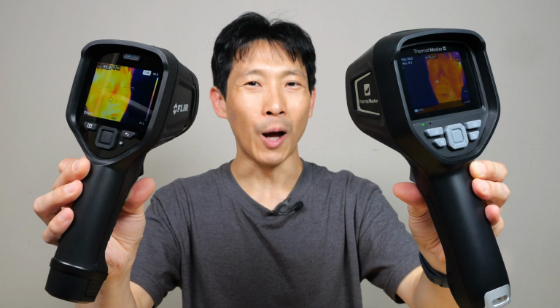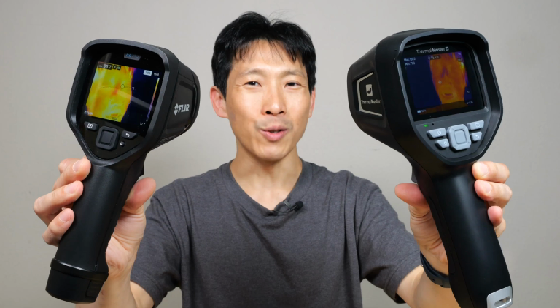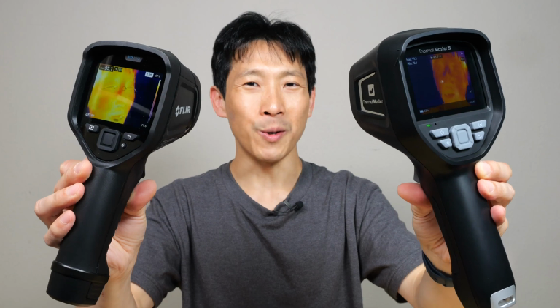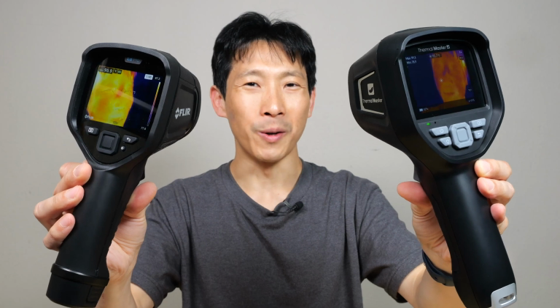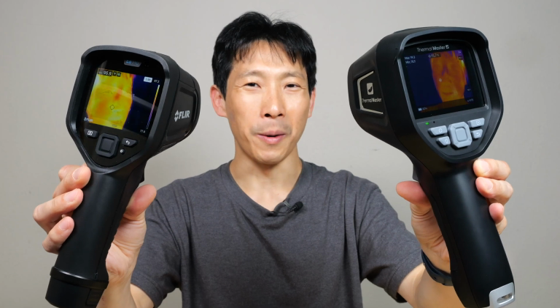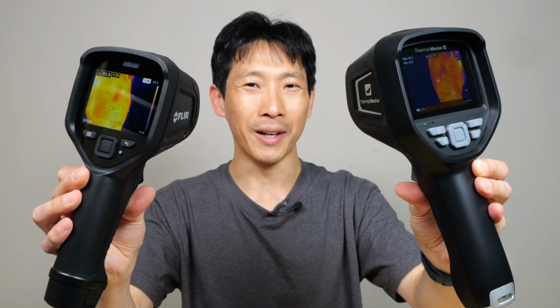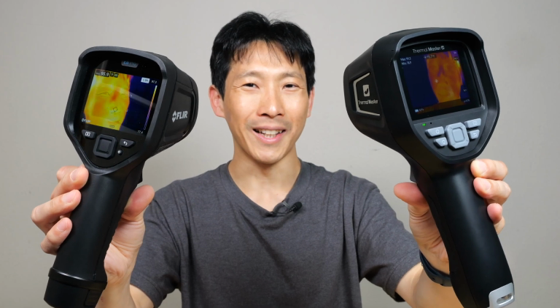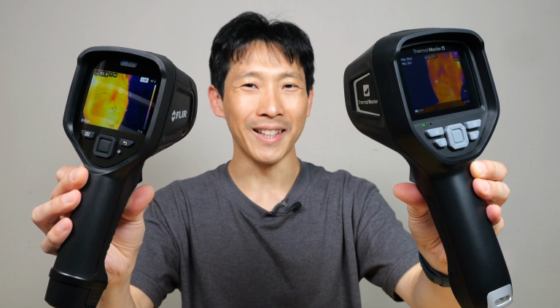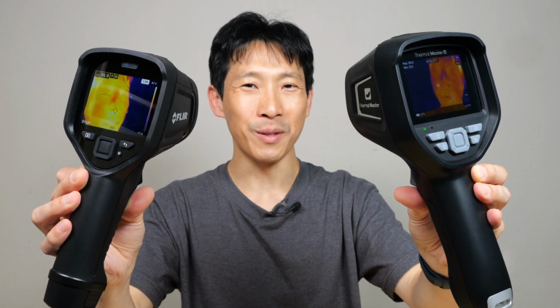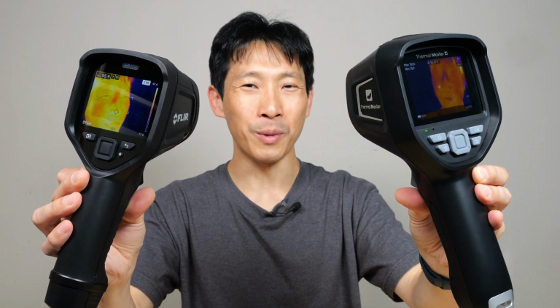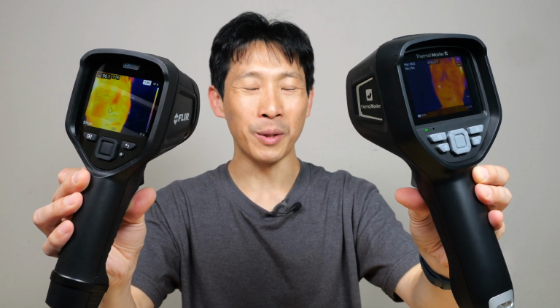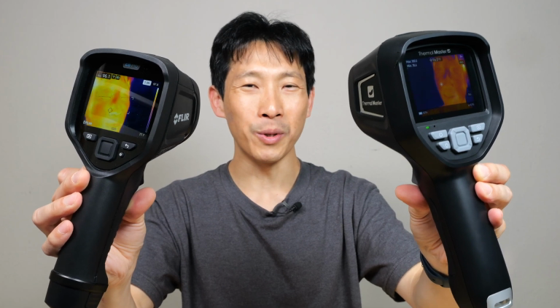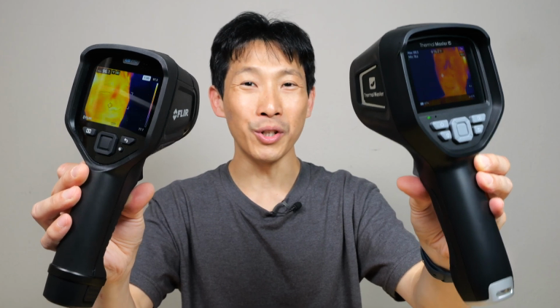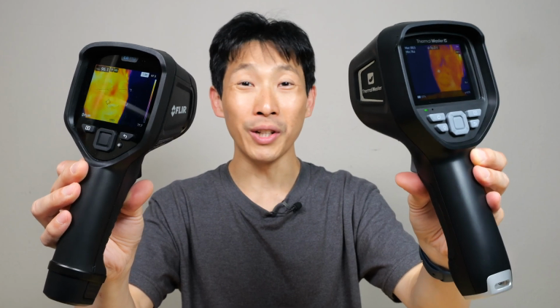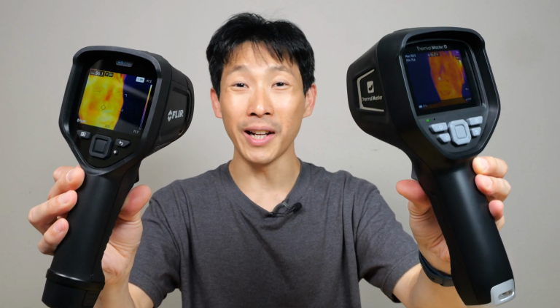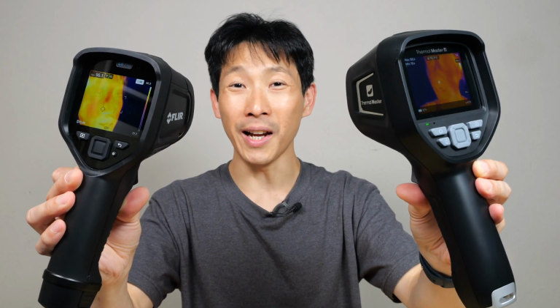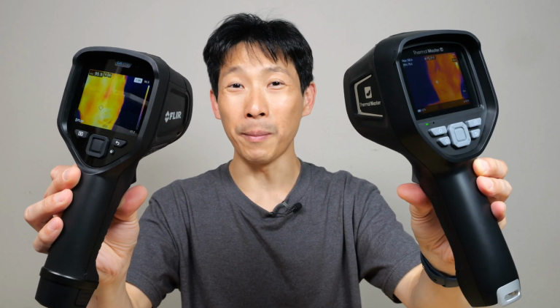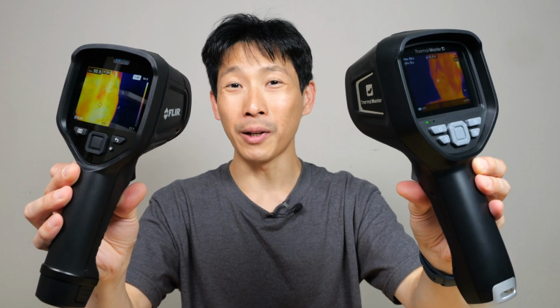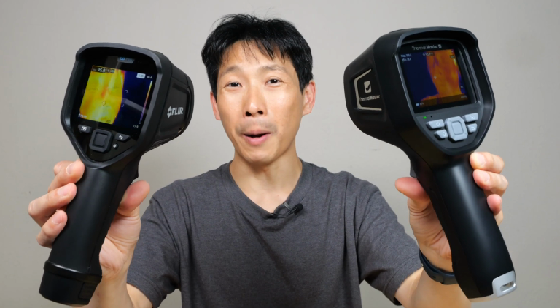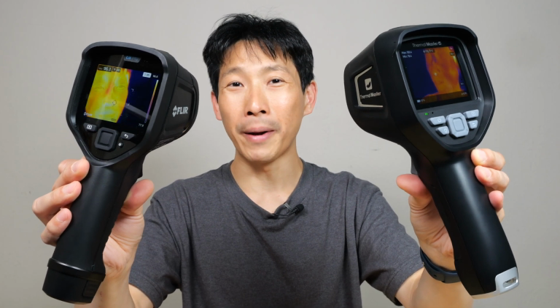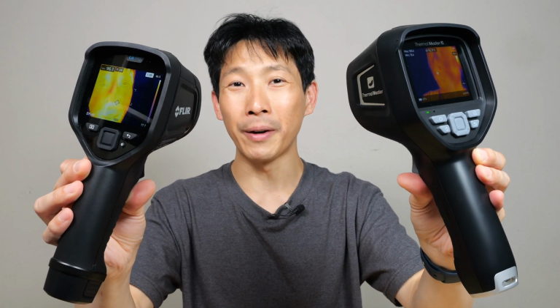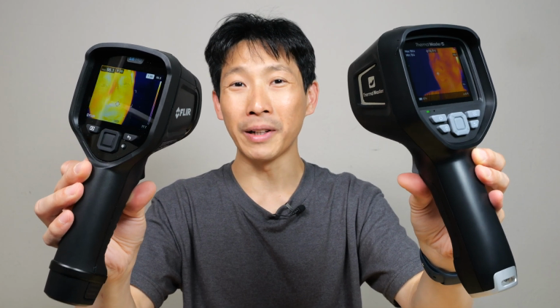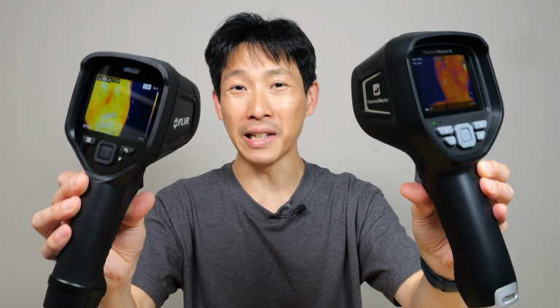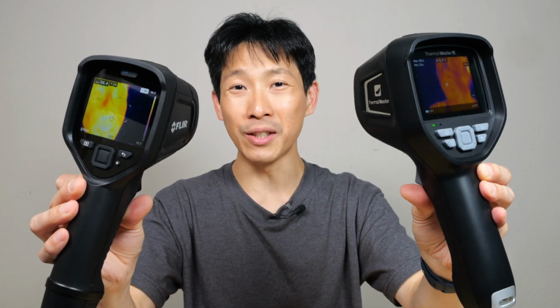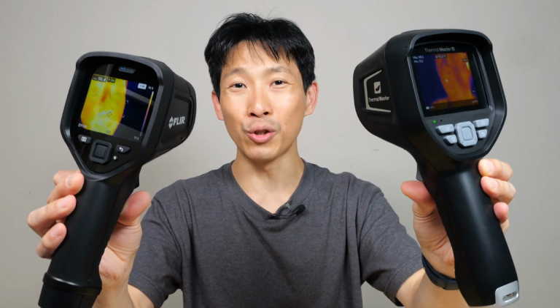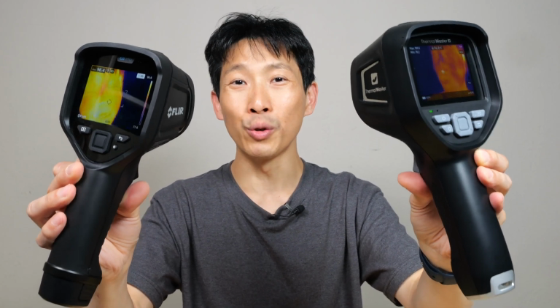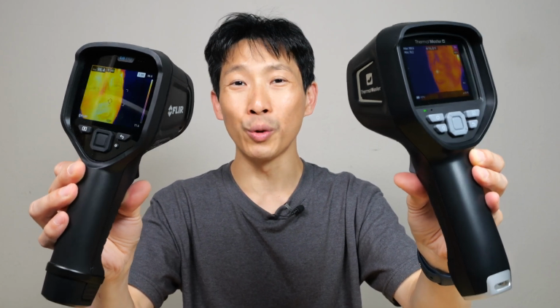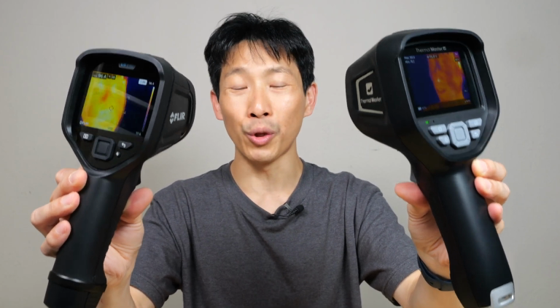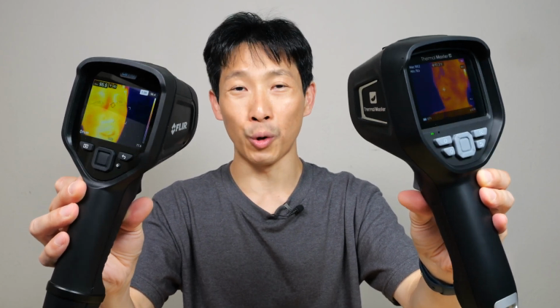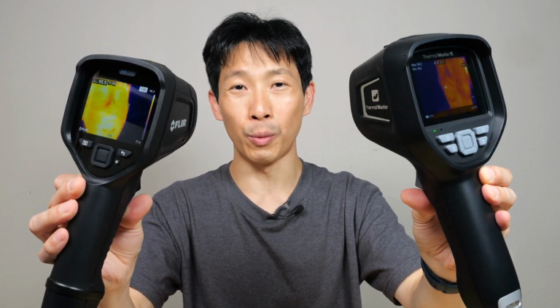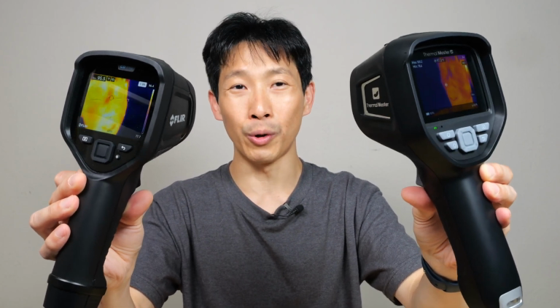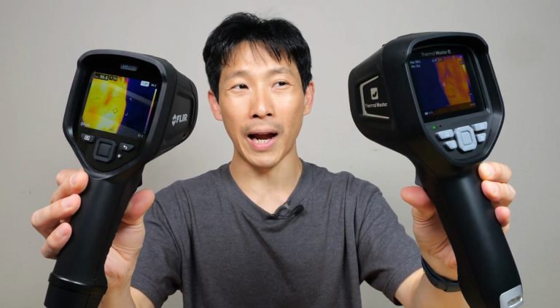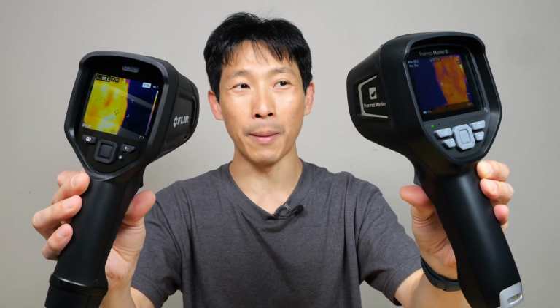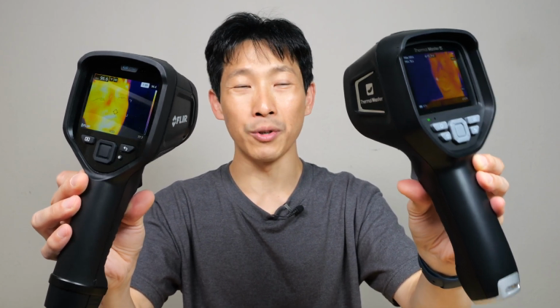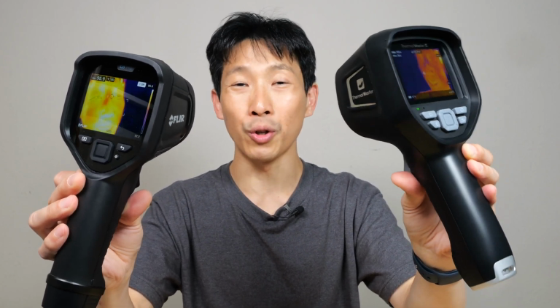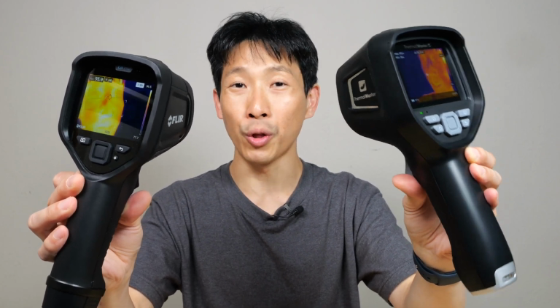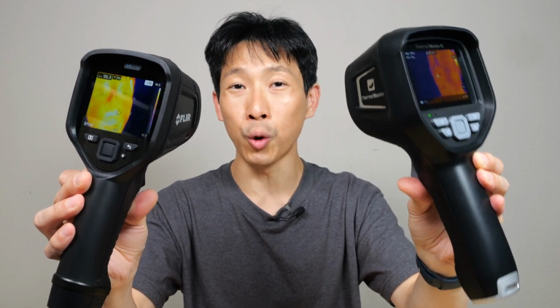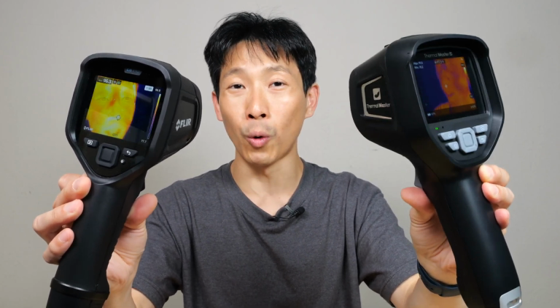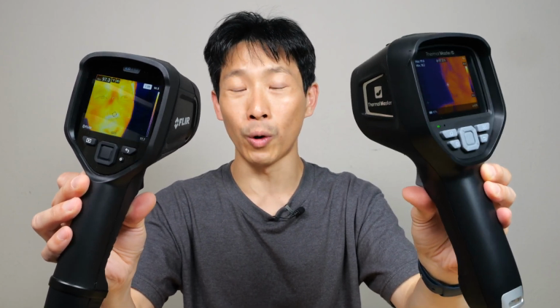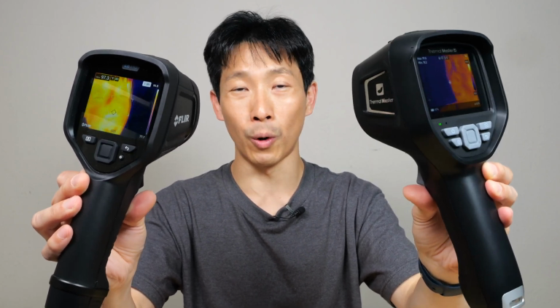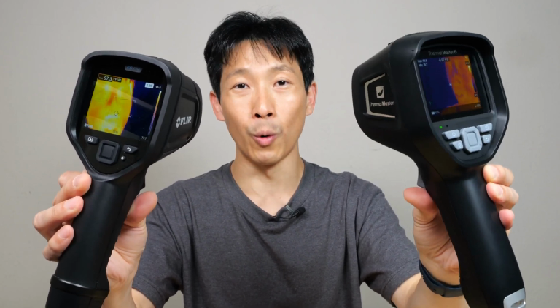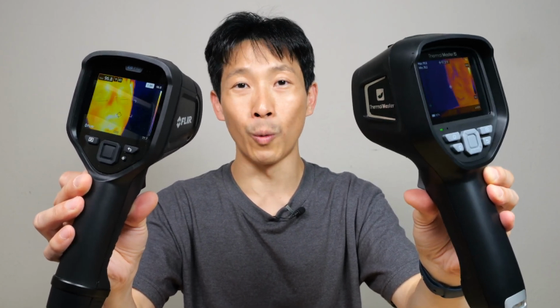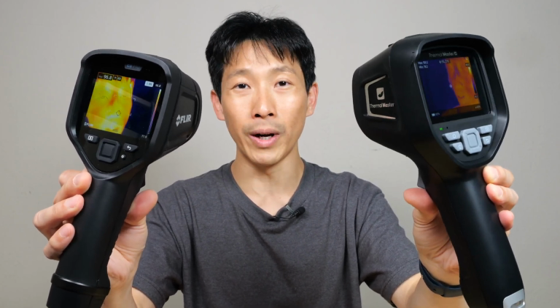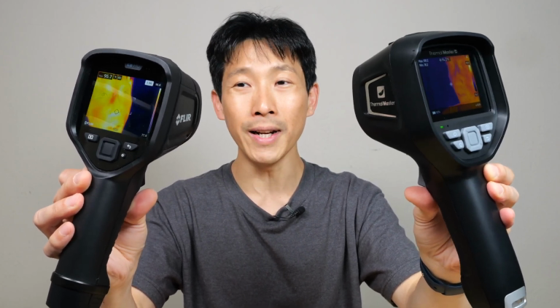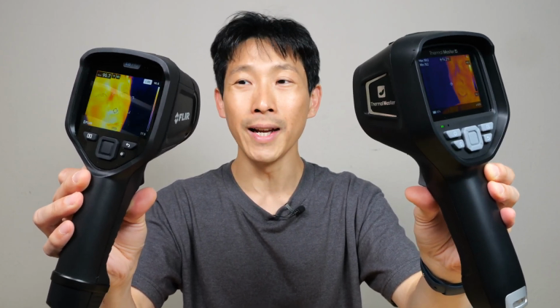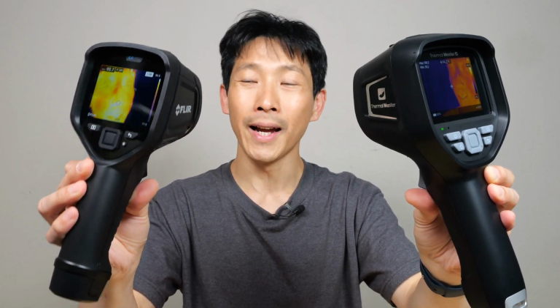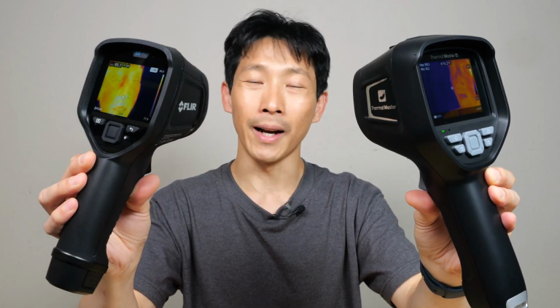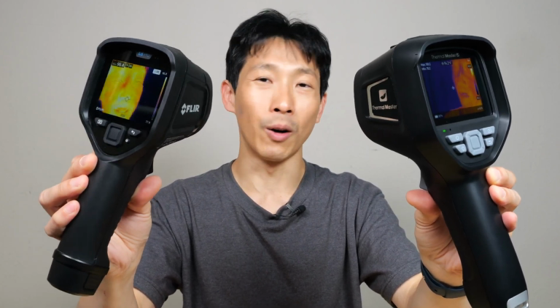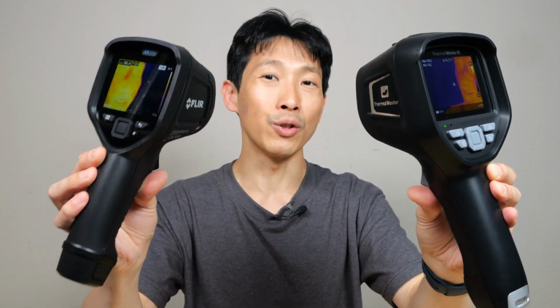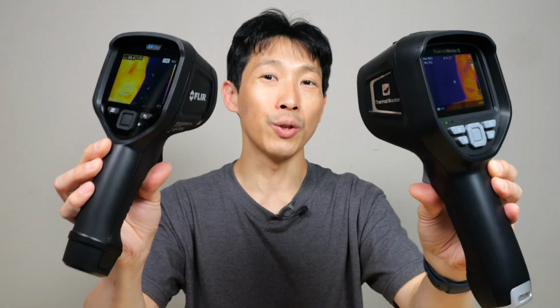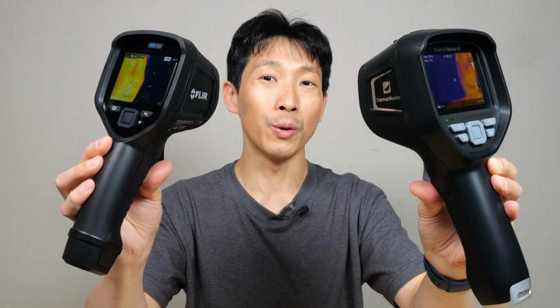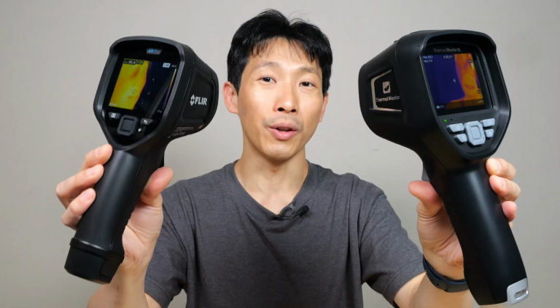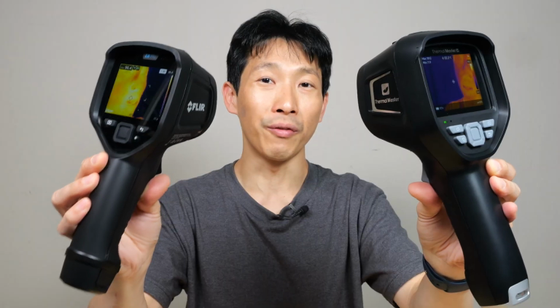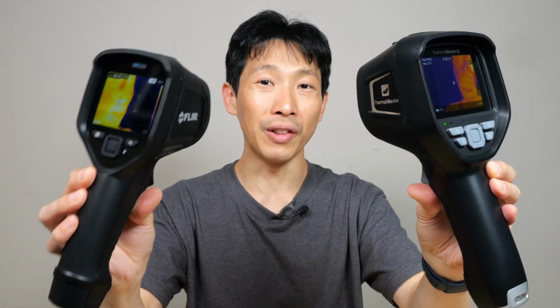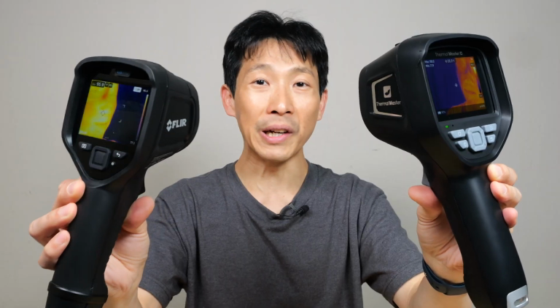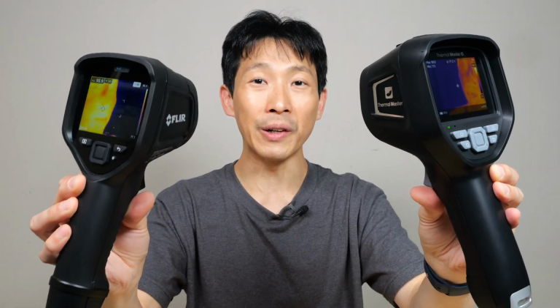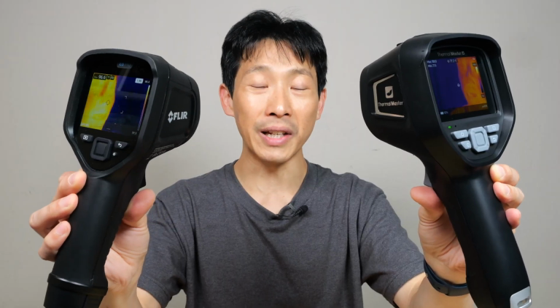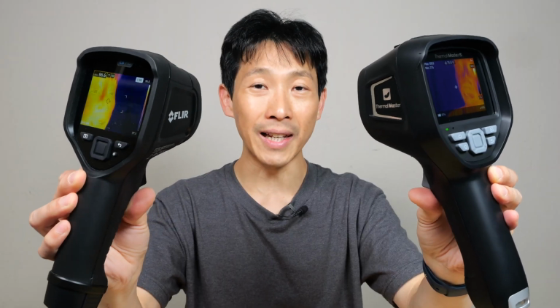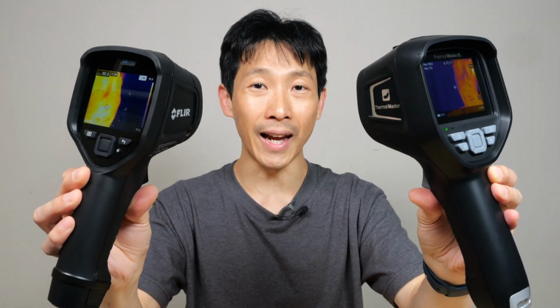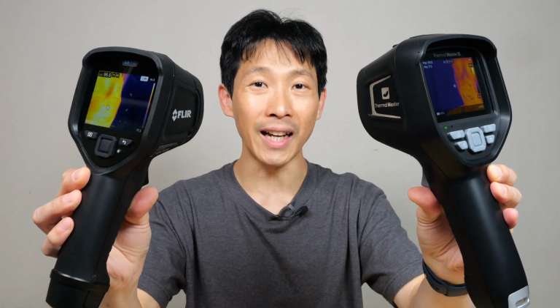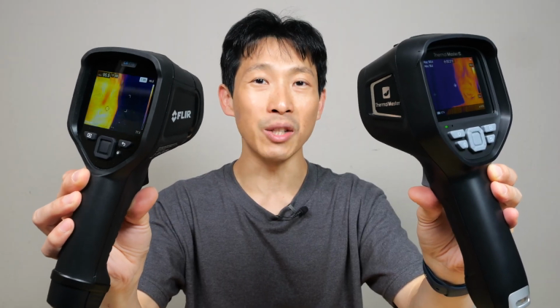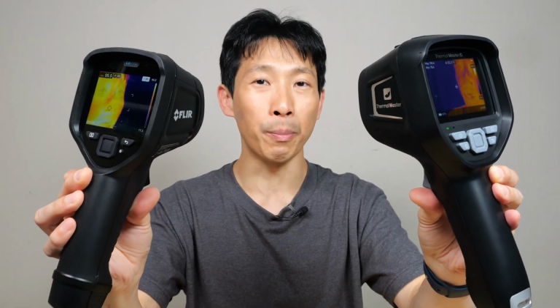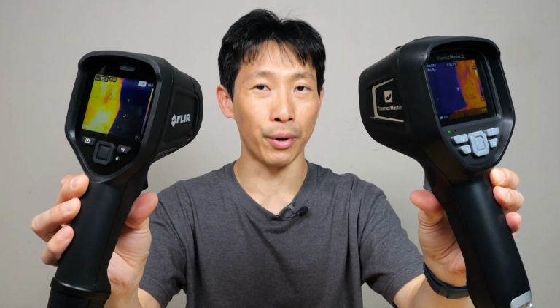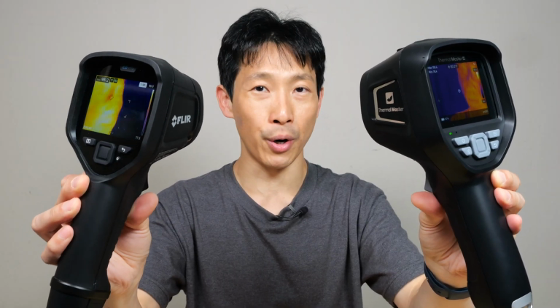How's it going, everybody? This is B2Bush. Today I'm going to compare these two thermal cameras, the Thor 01 and also the Flare E8 Pro.